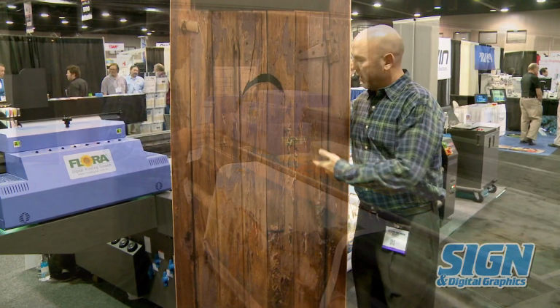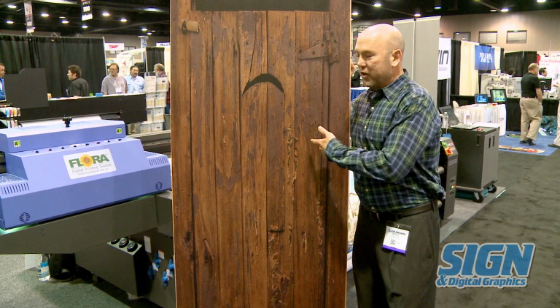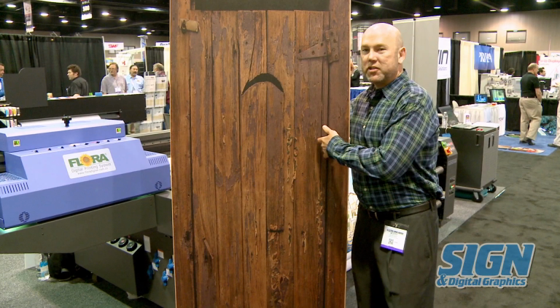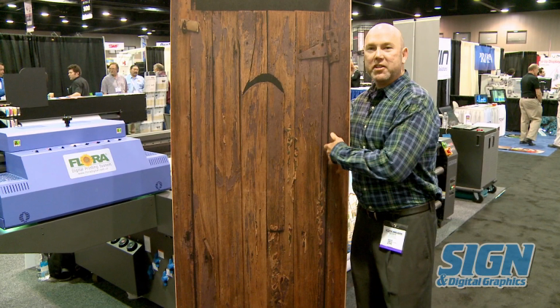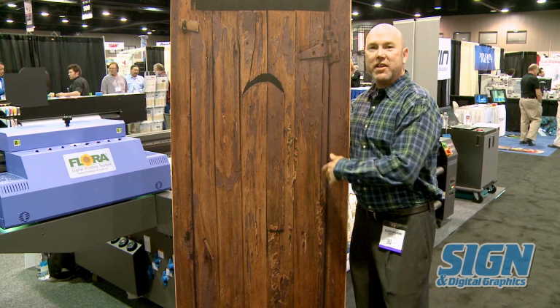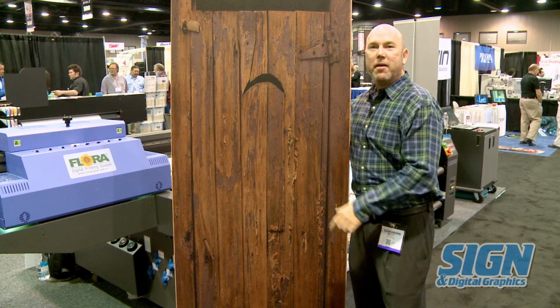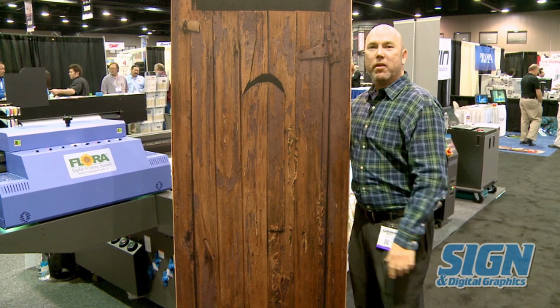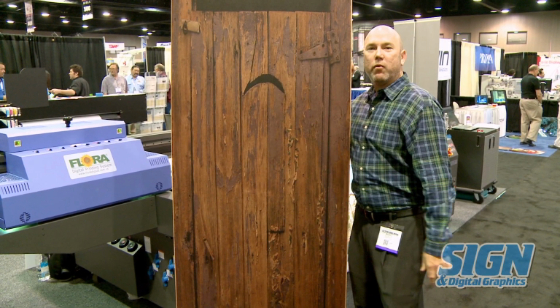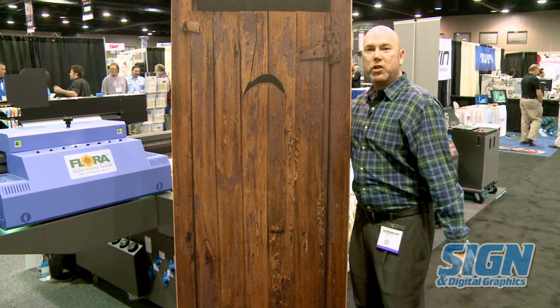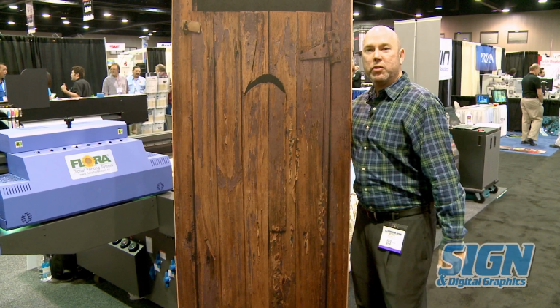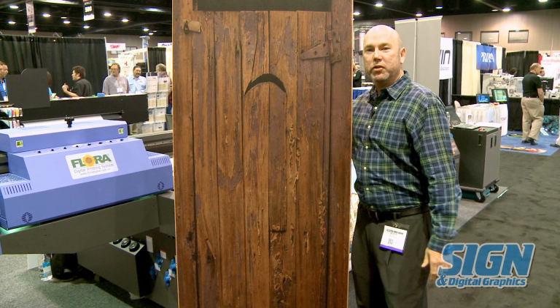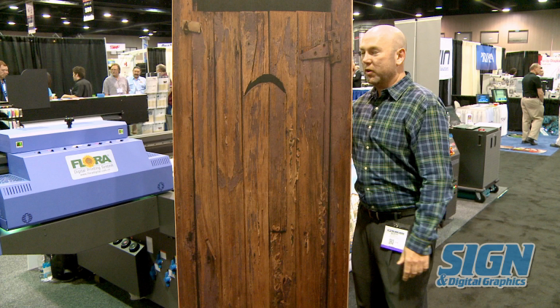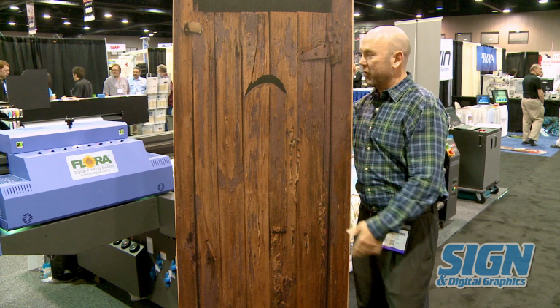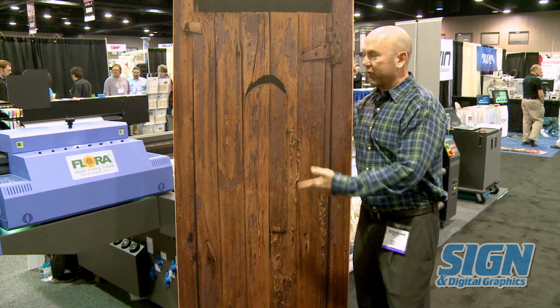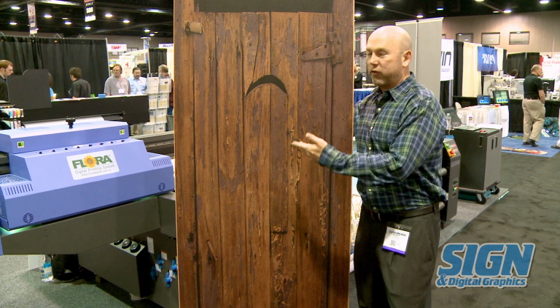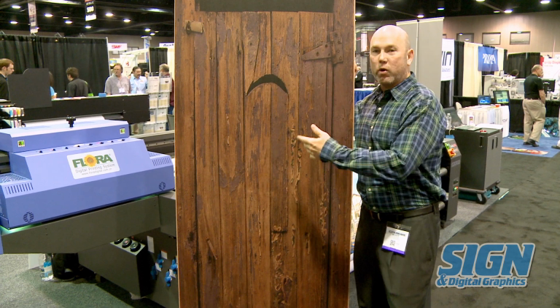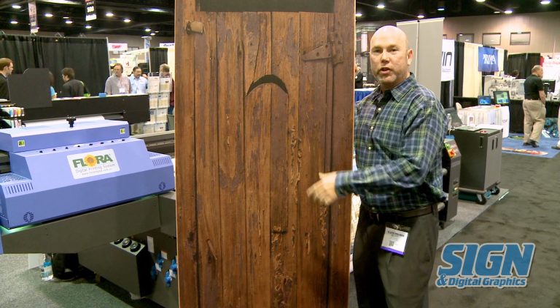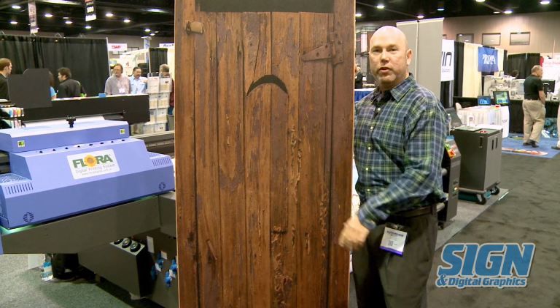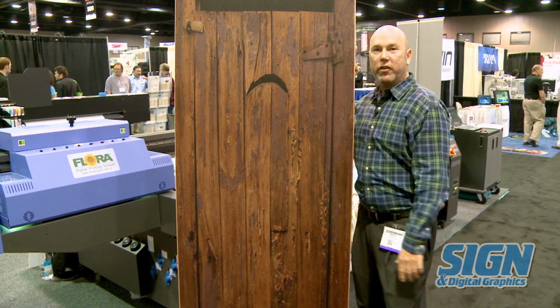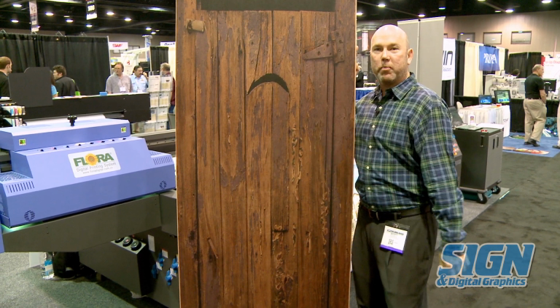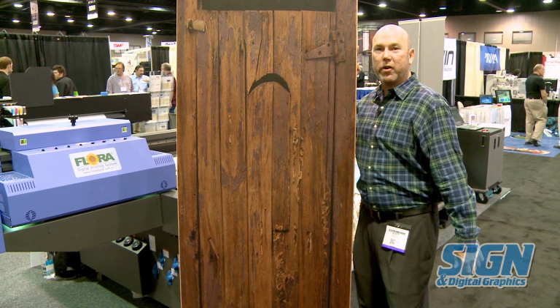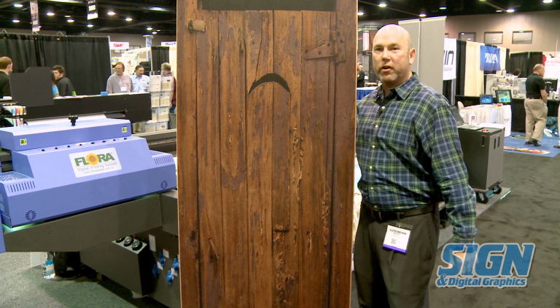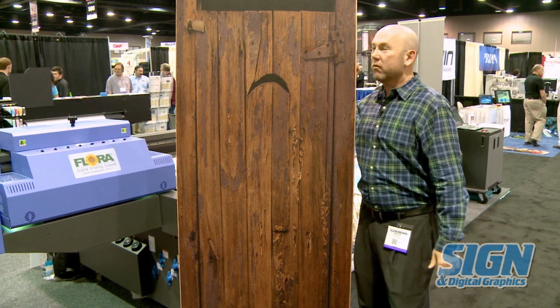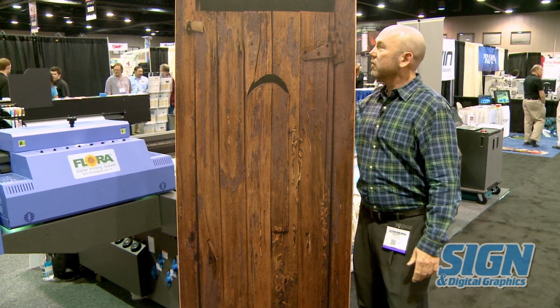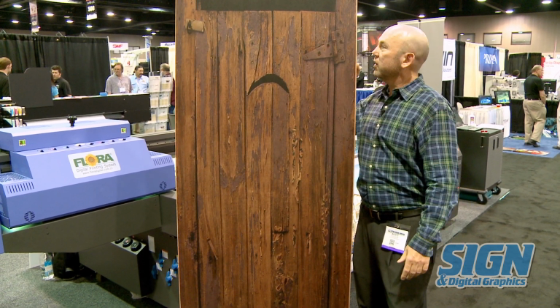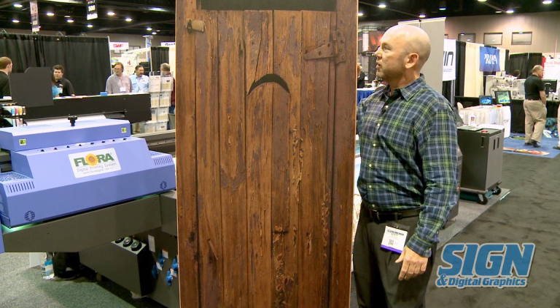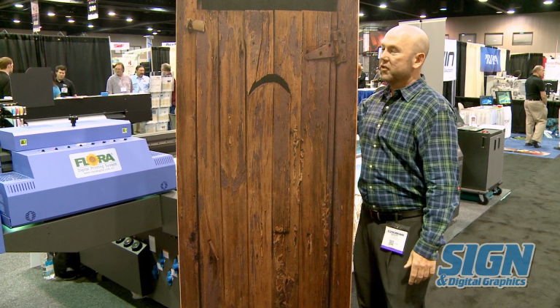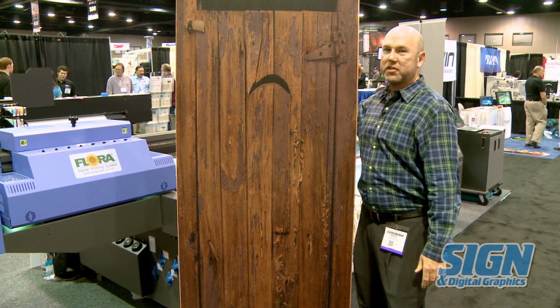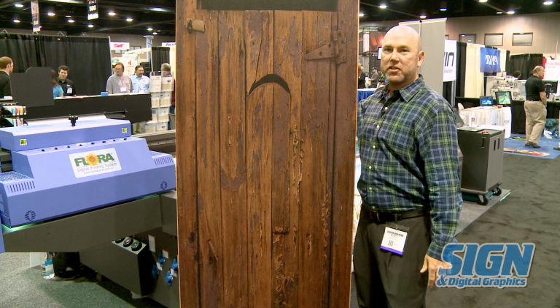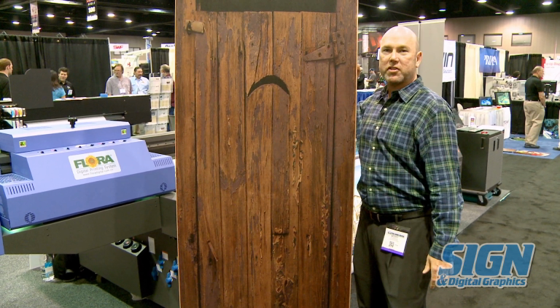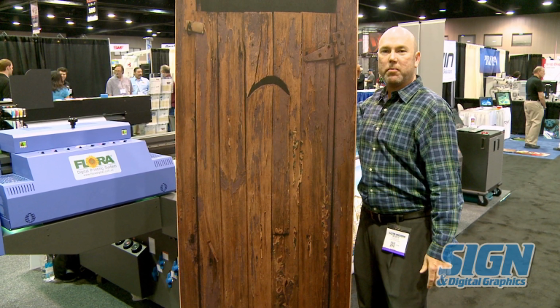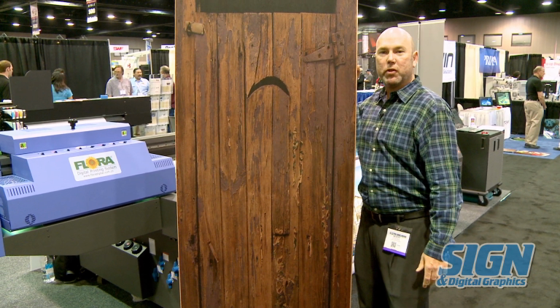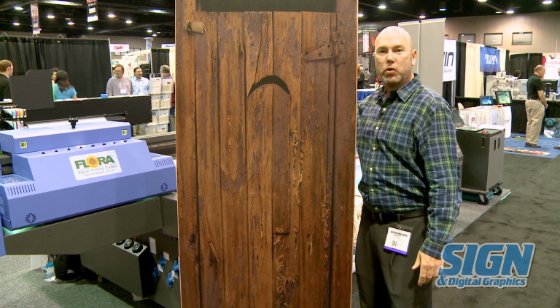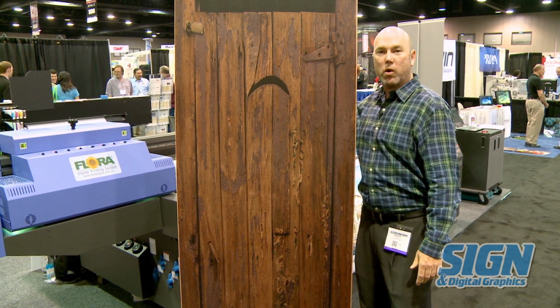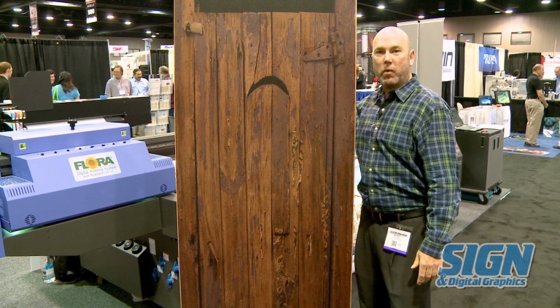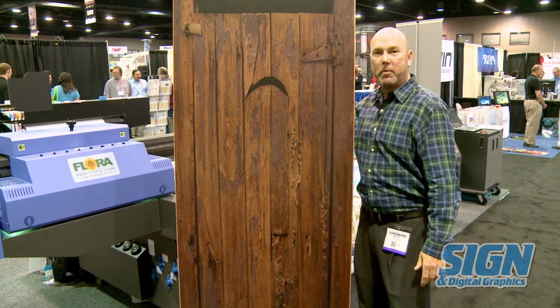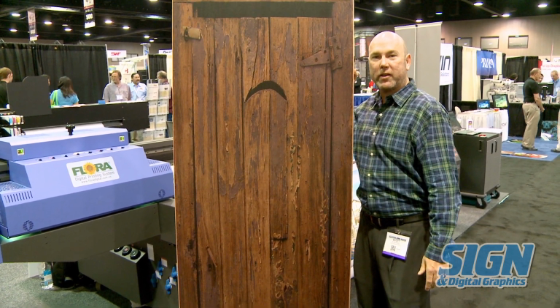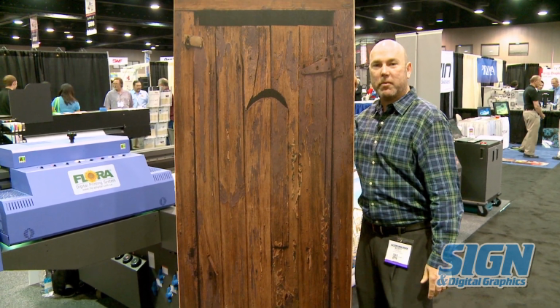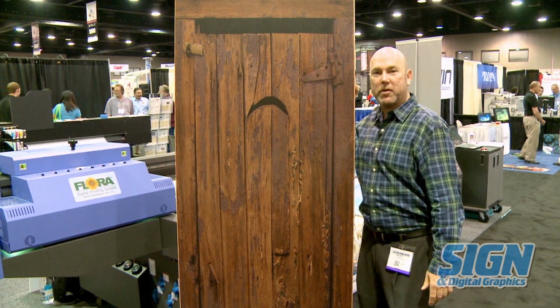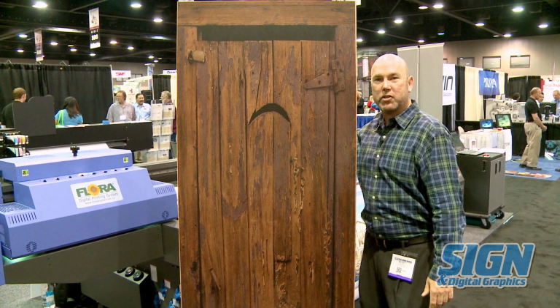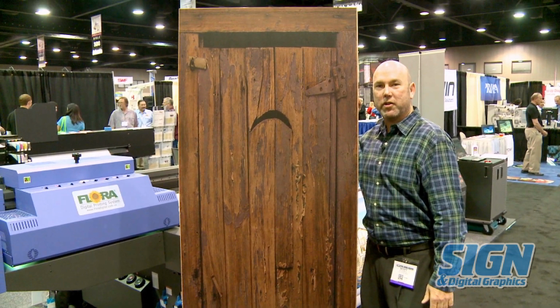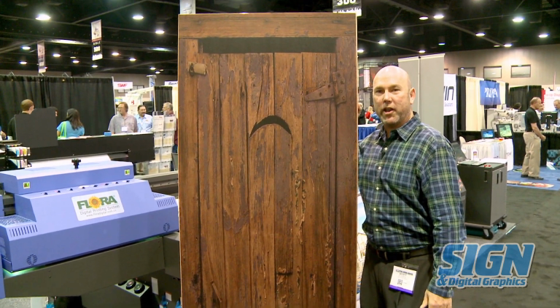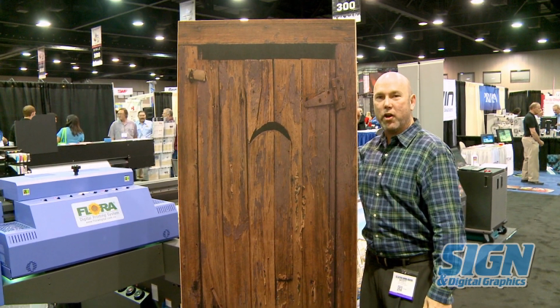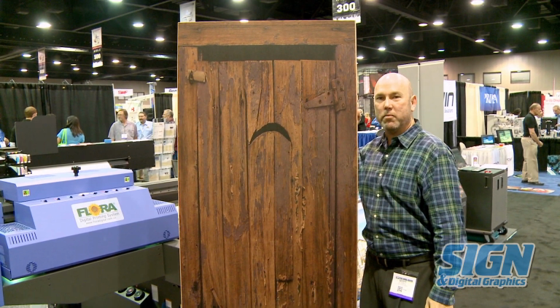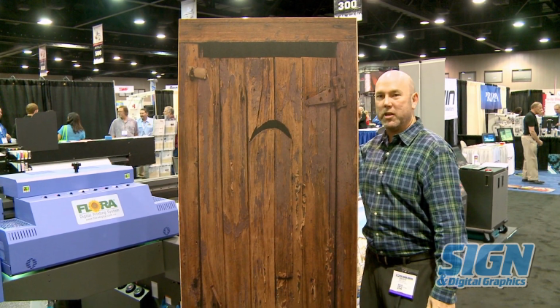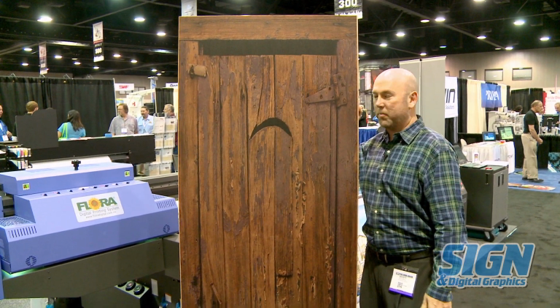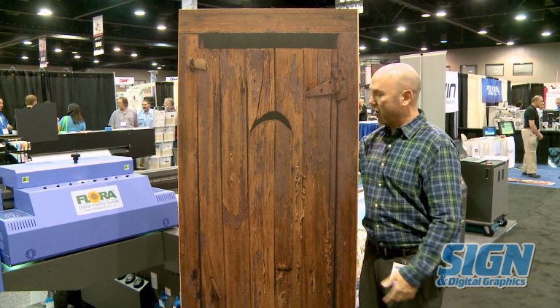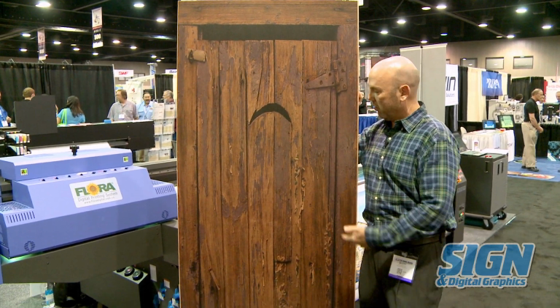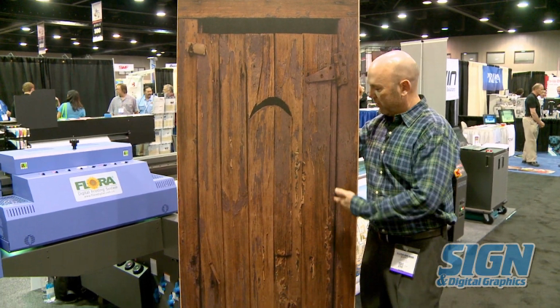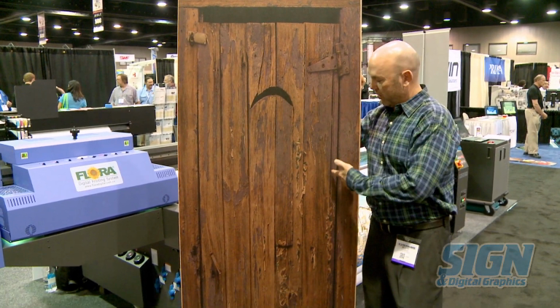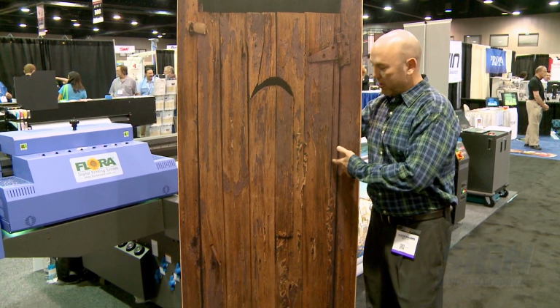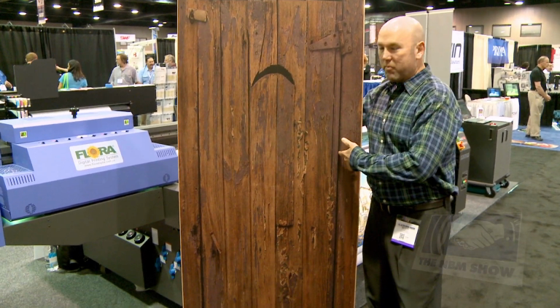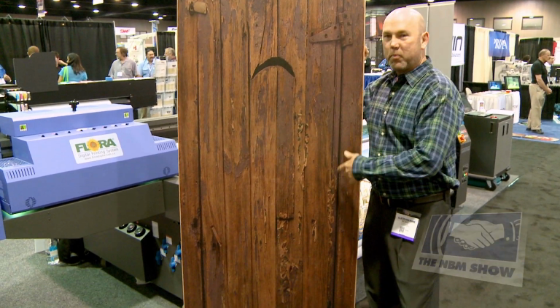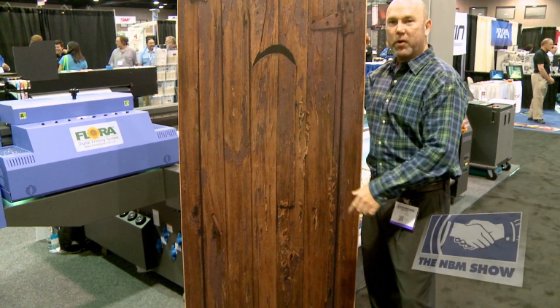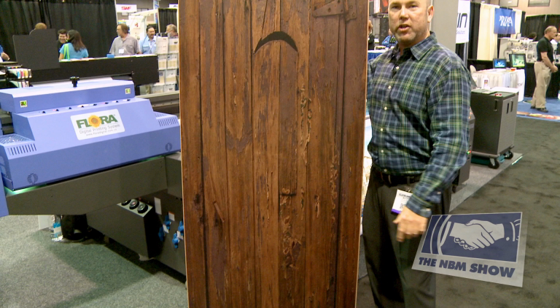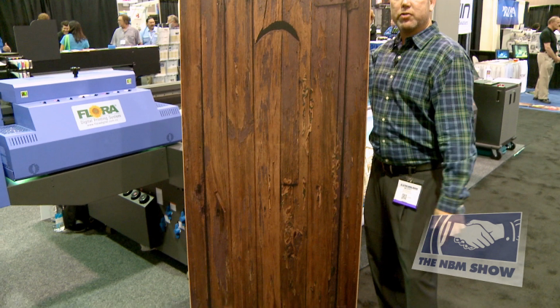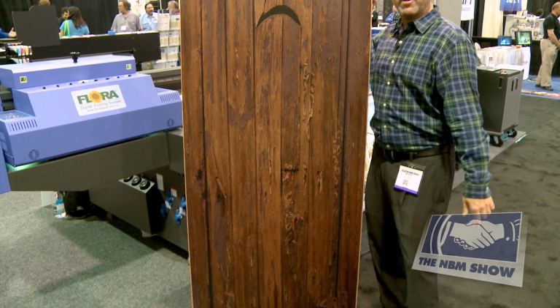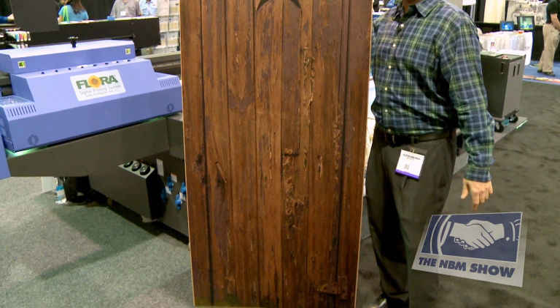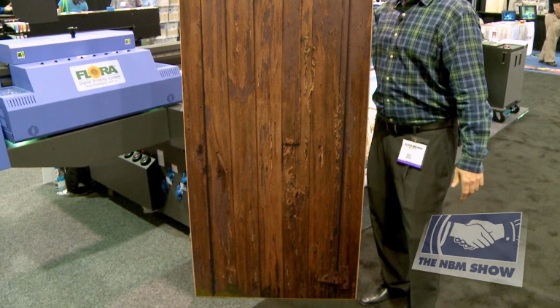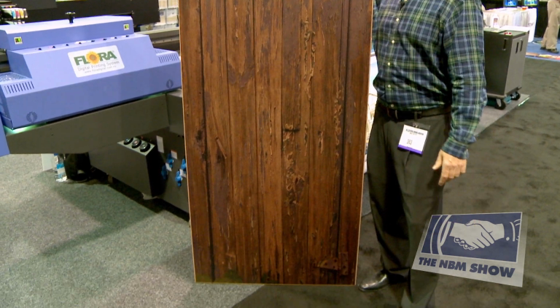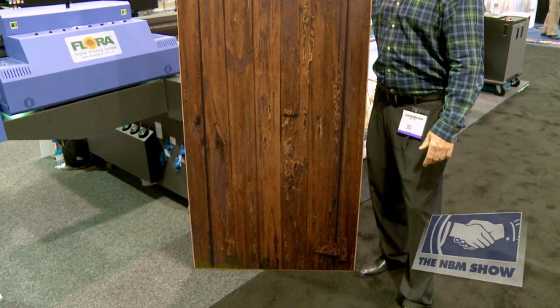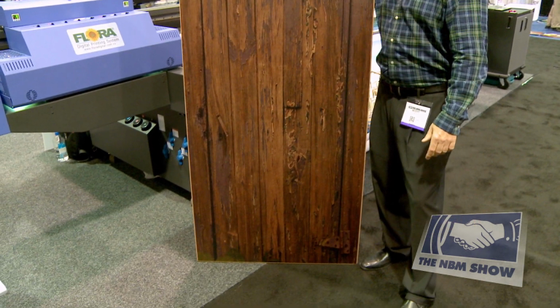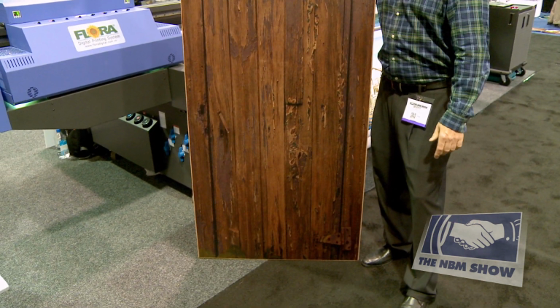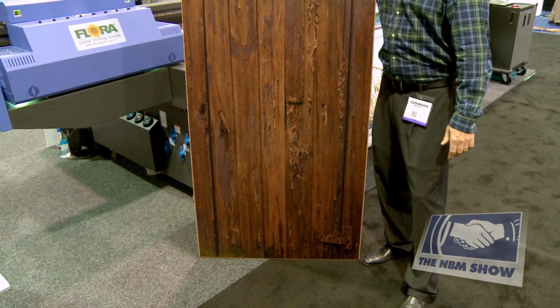Here's an example of what you can do with the Flora UV printer. This is a simple door we picked up yesterday at Home Depot, printed directly on the door.